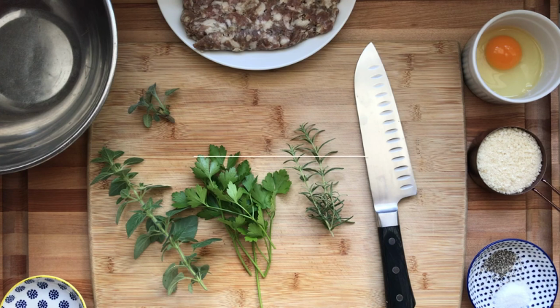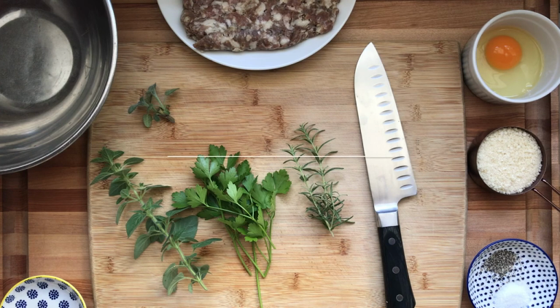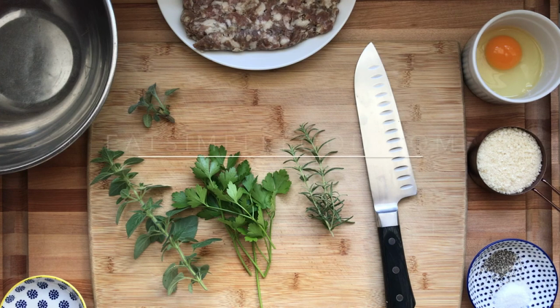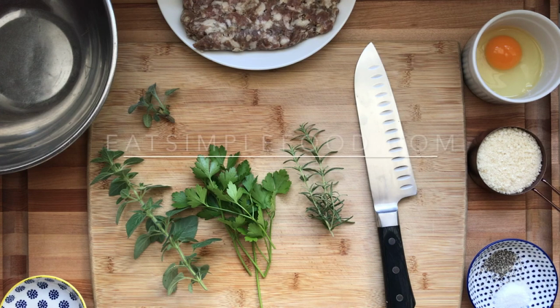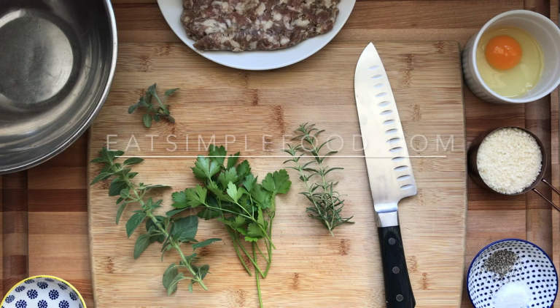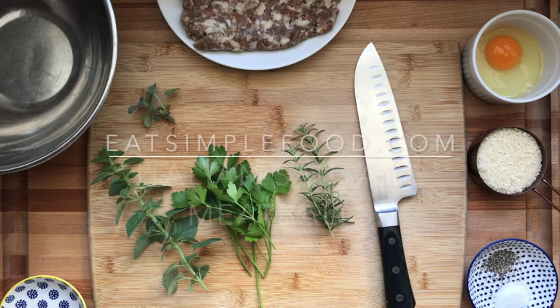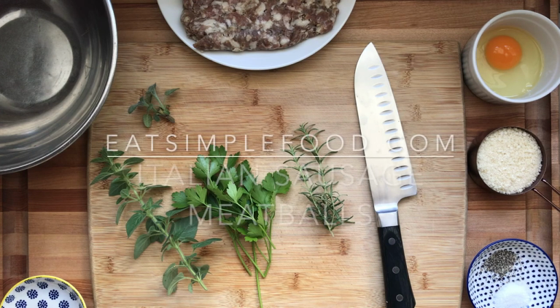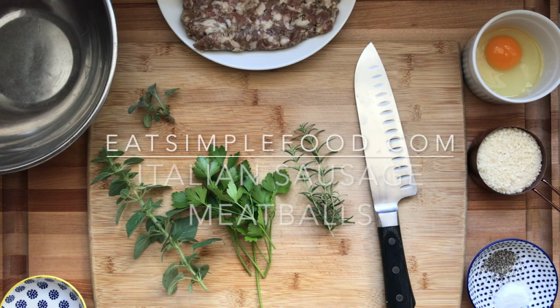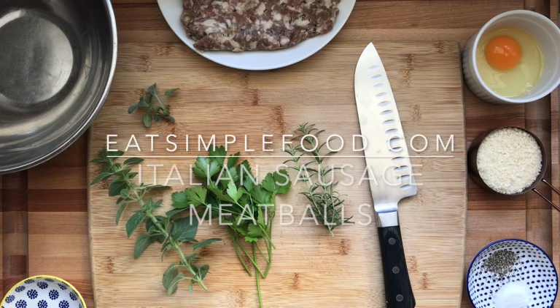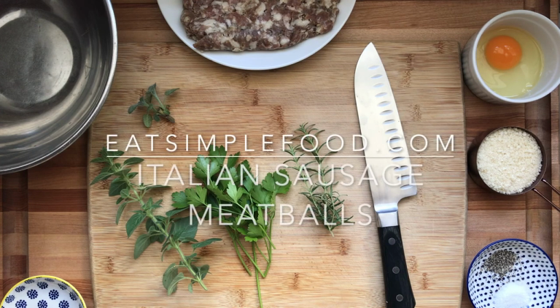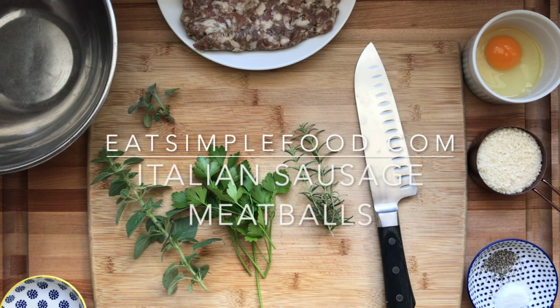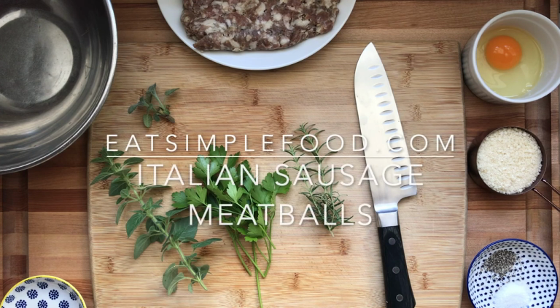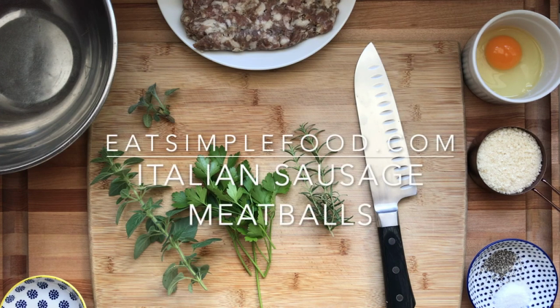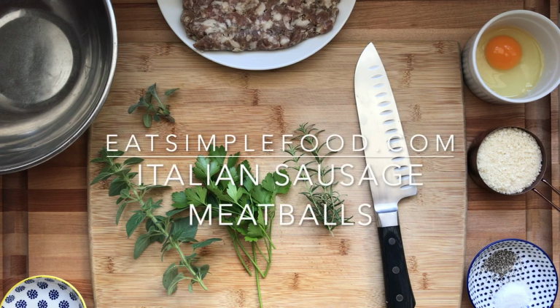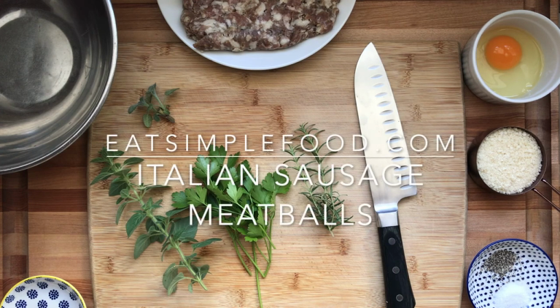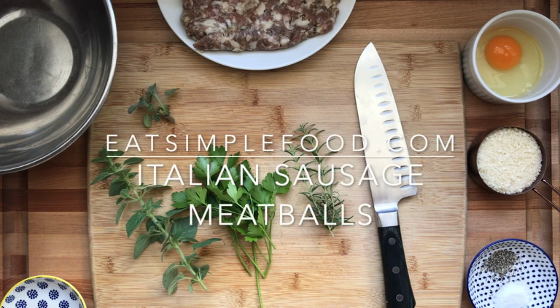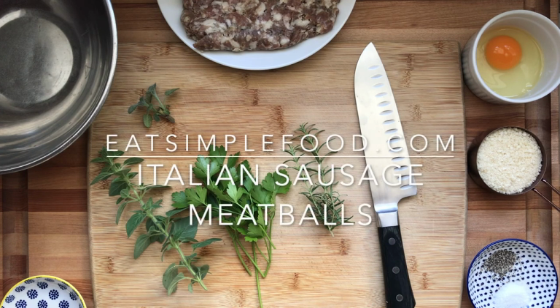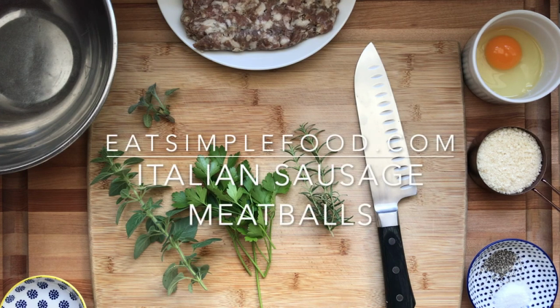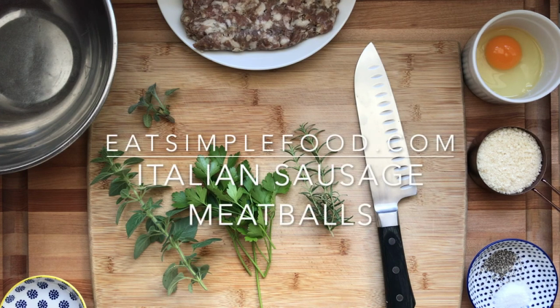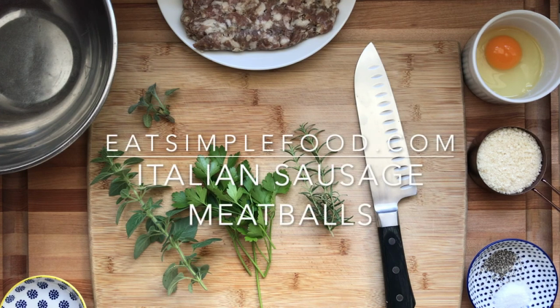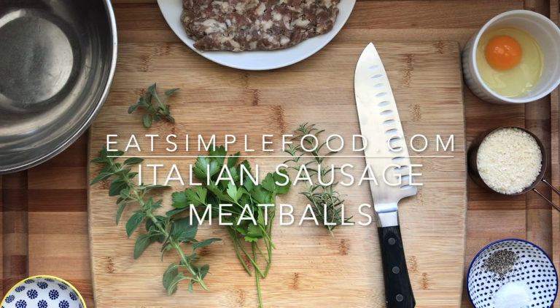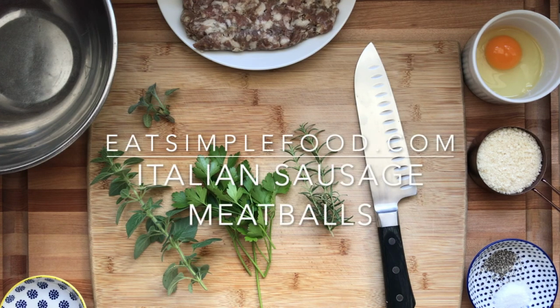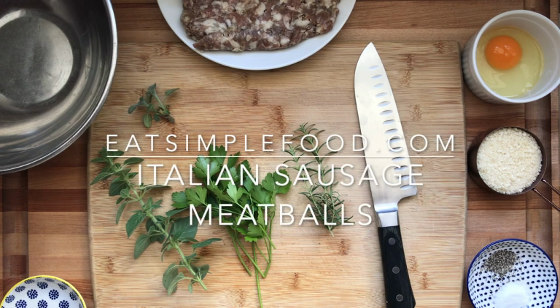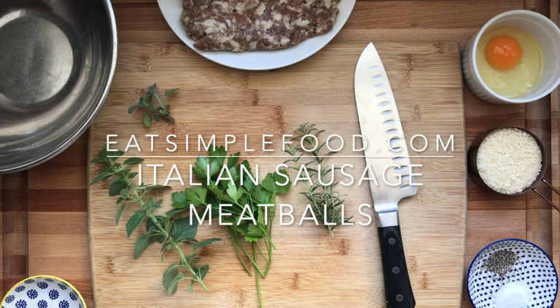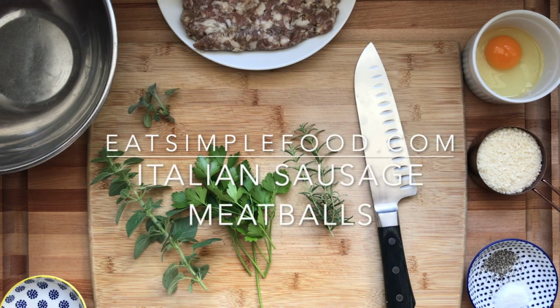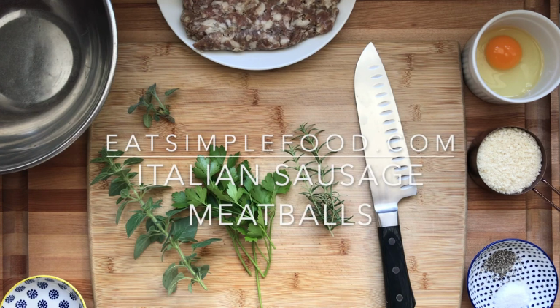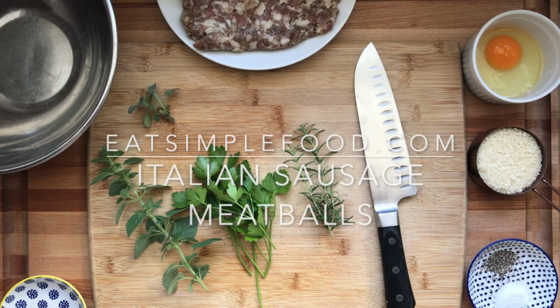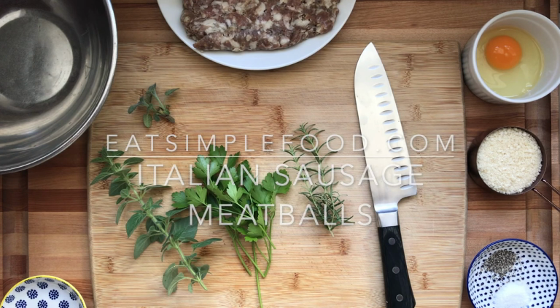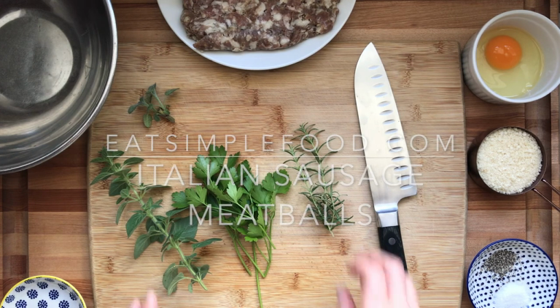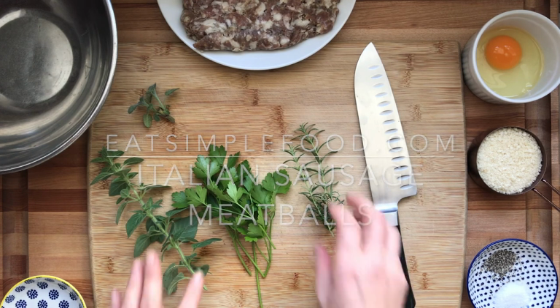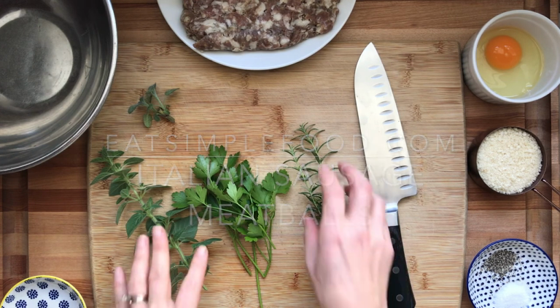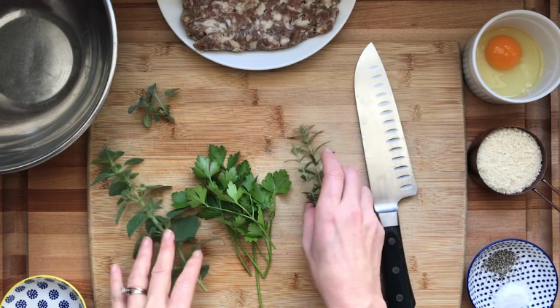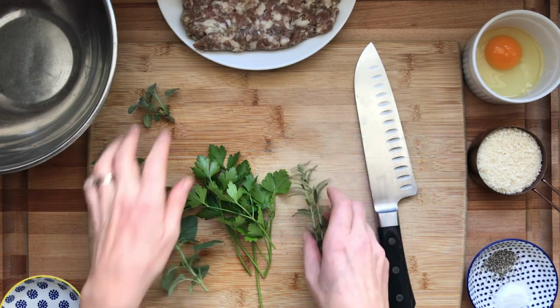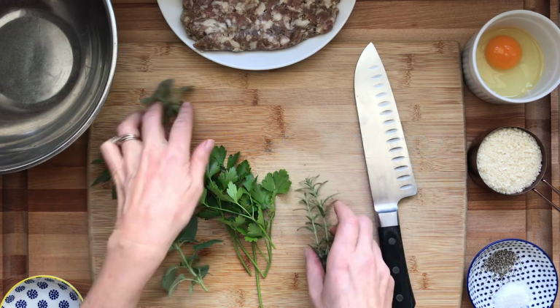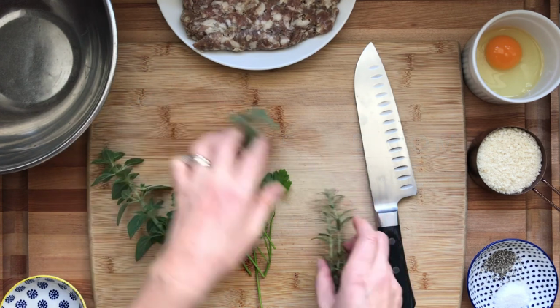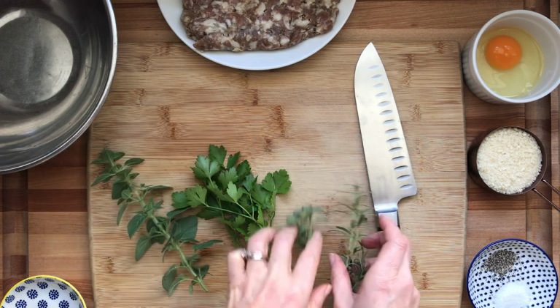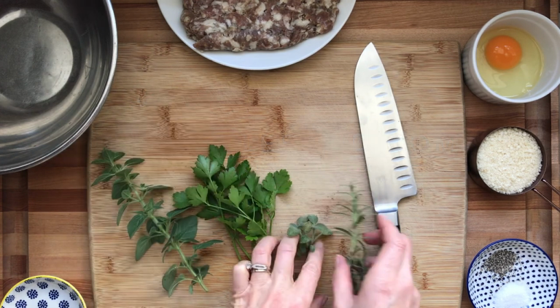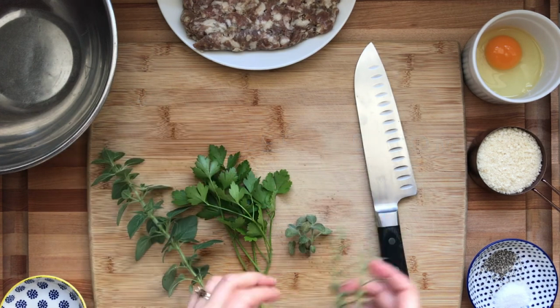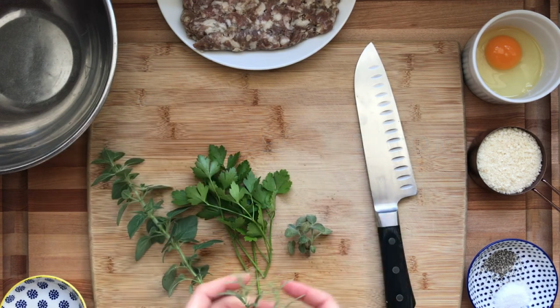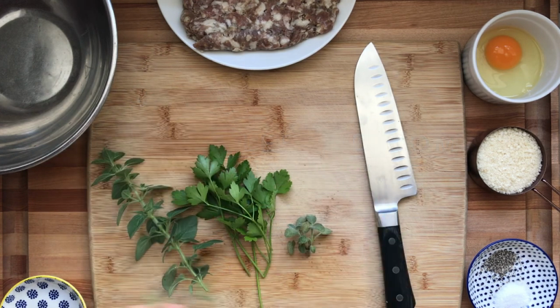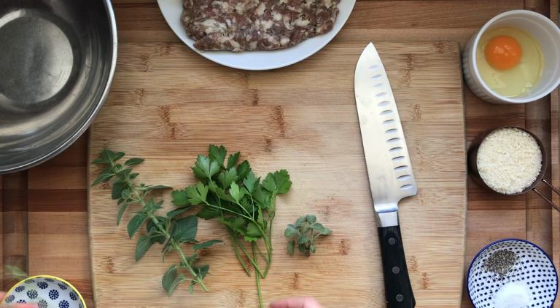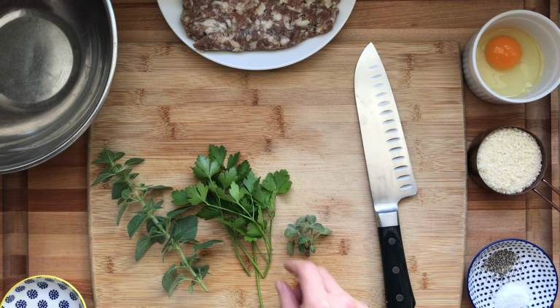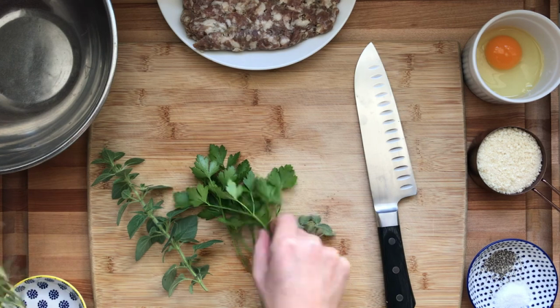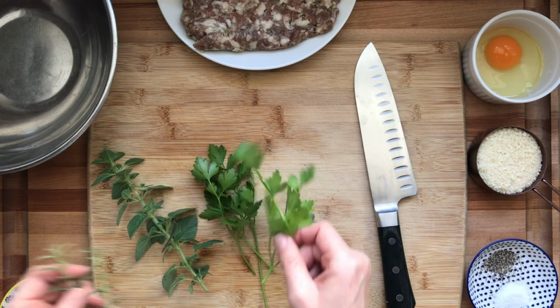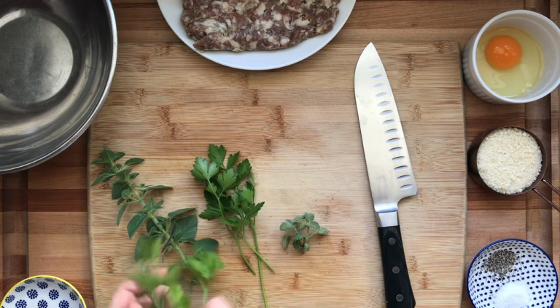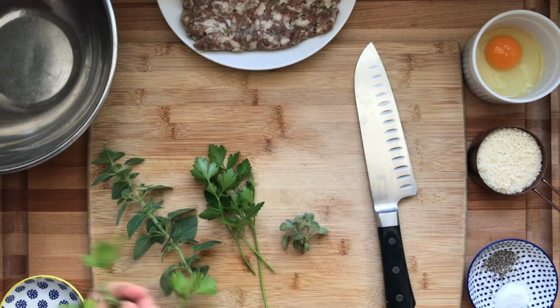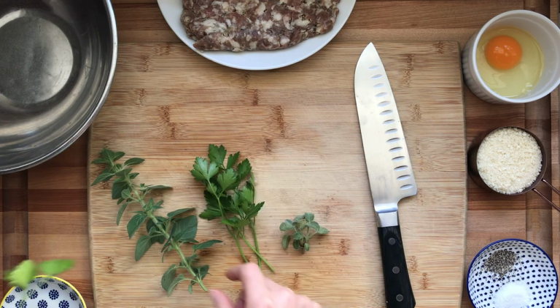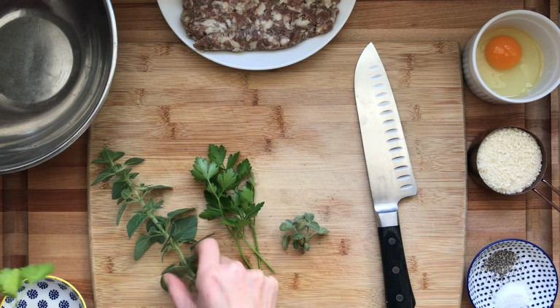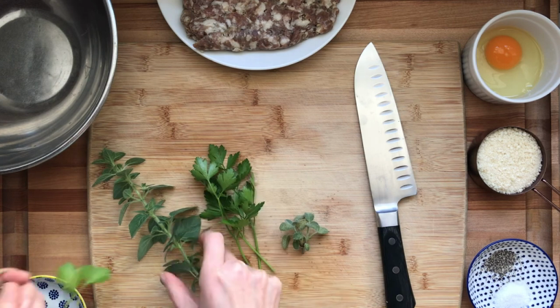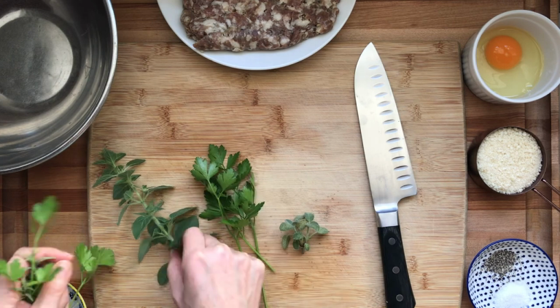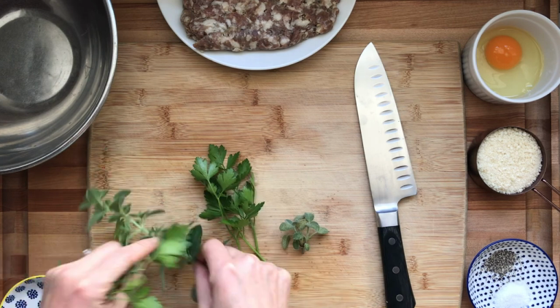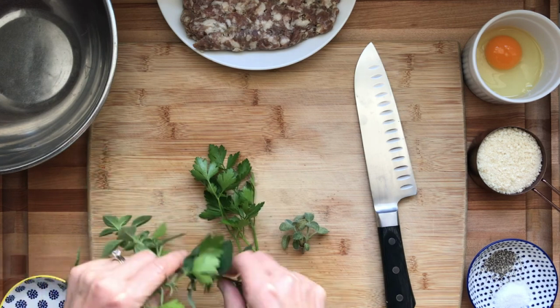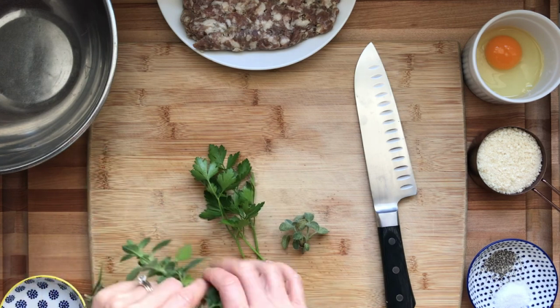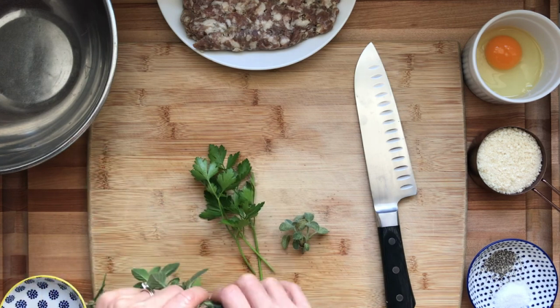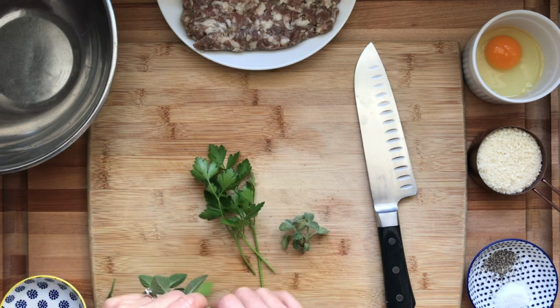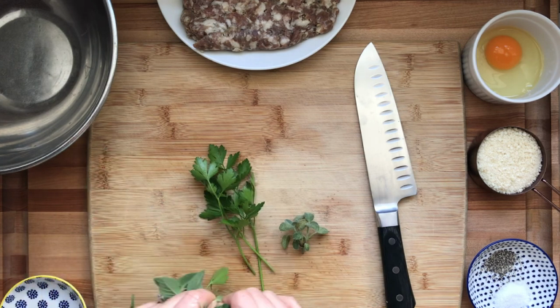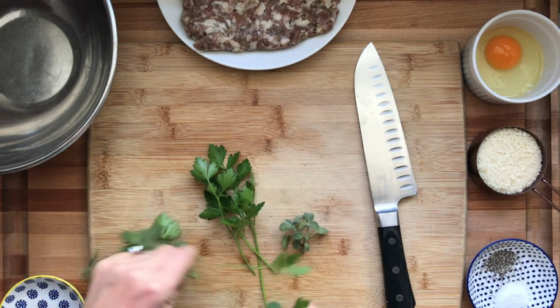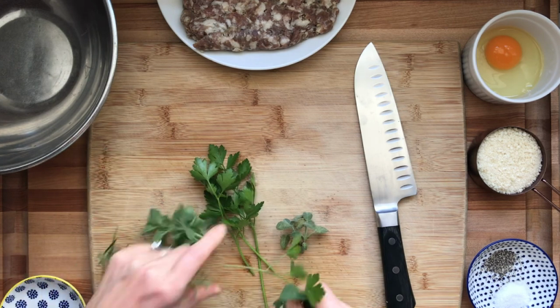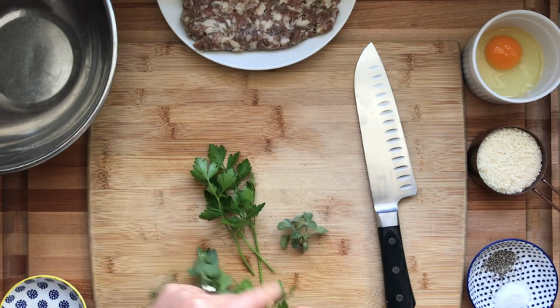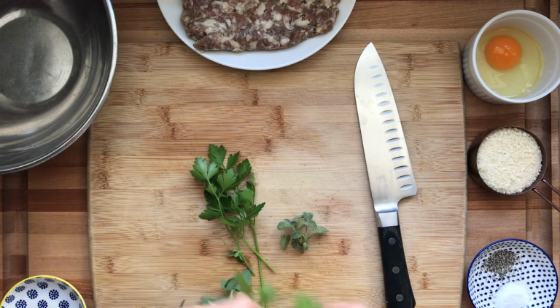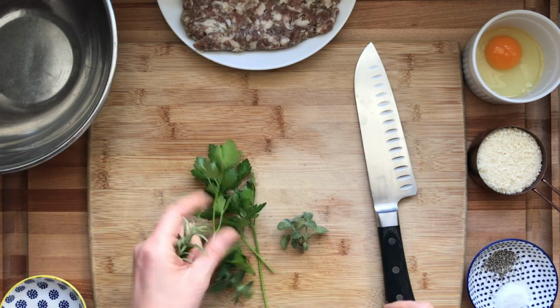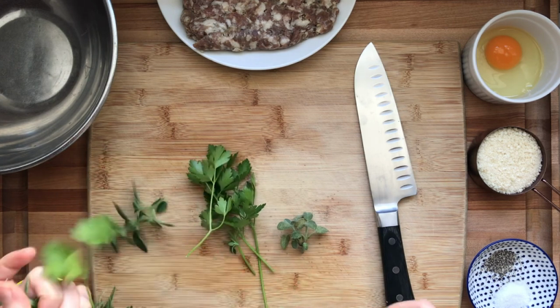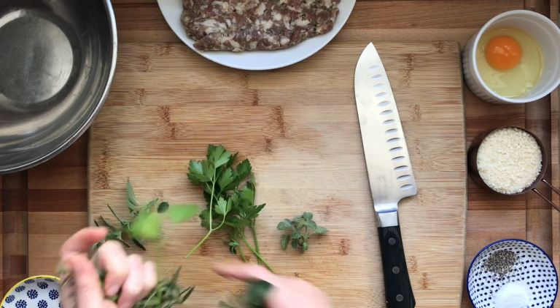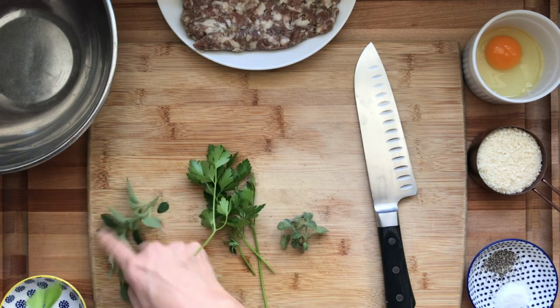This is Italian pork sausage meatballs and I've got a sheet pan over here that you can't see in the oven preheating to 375.